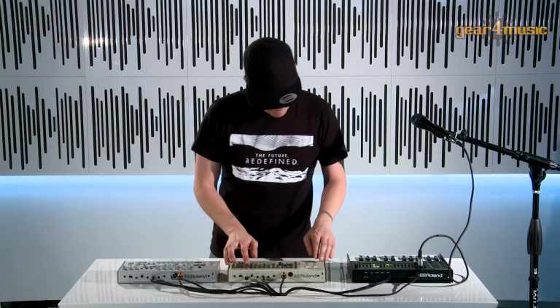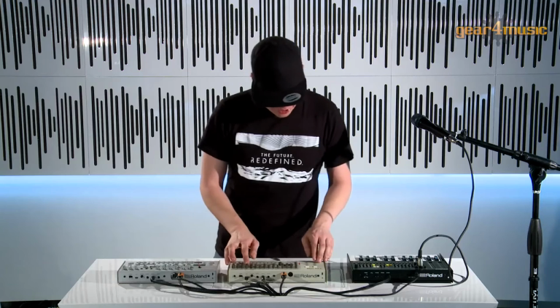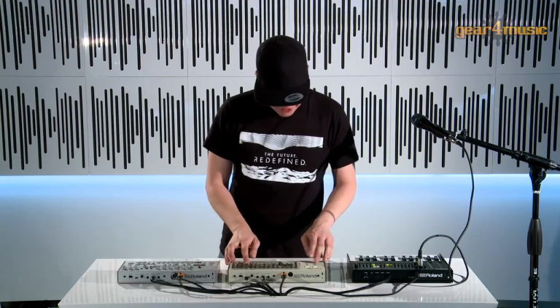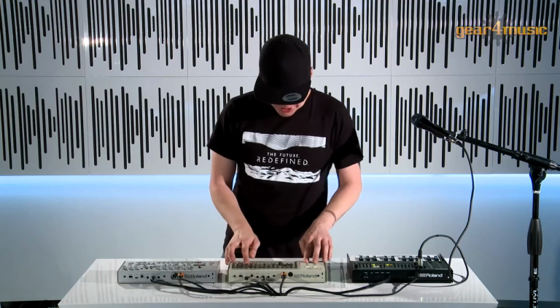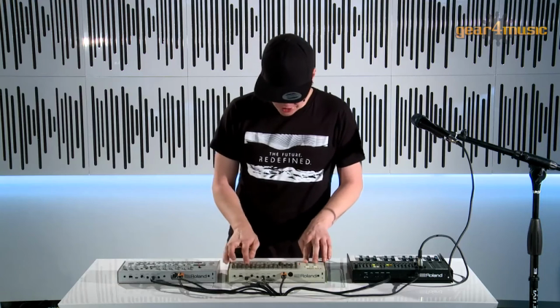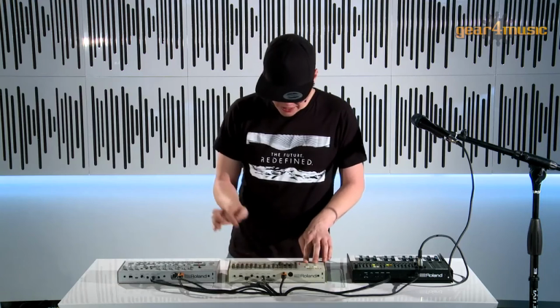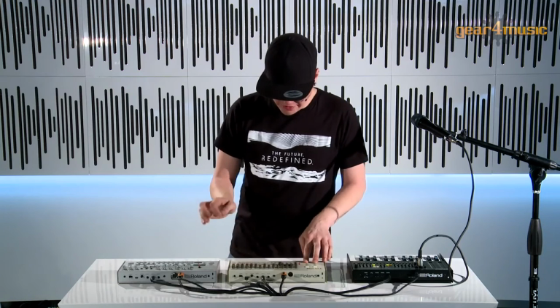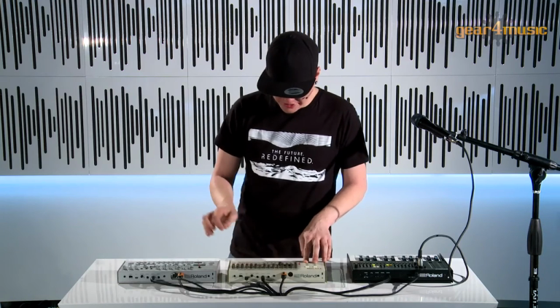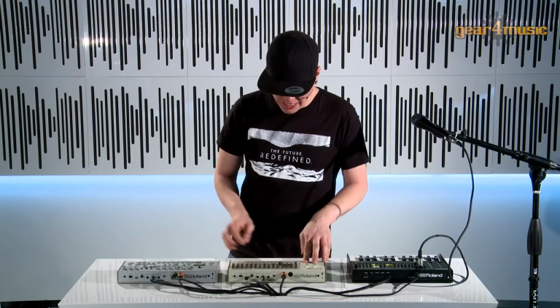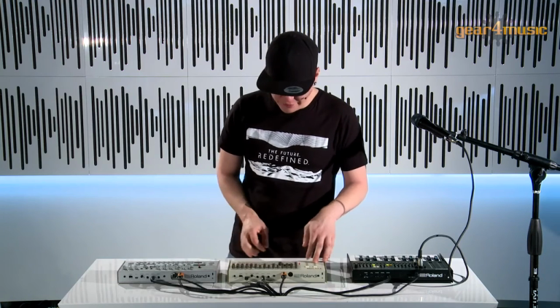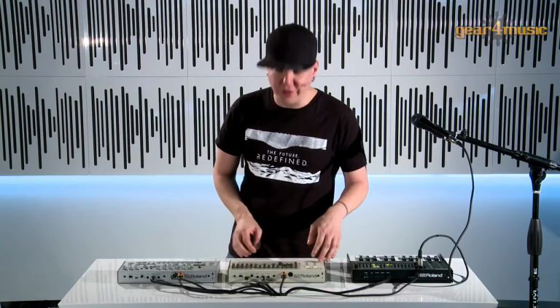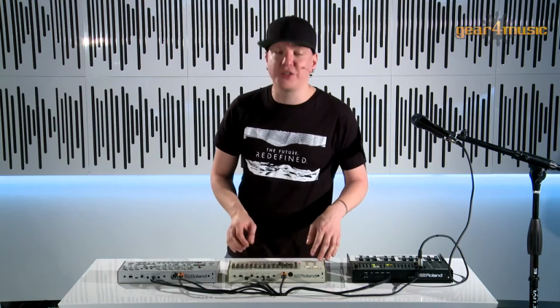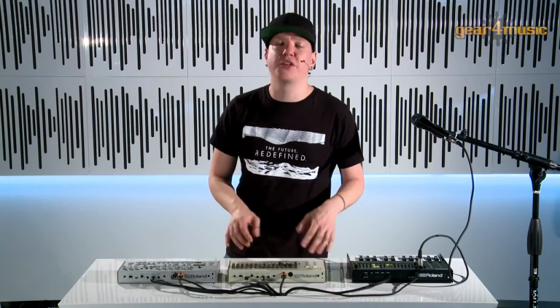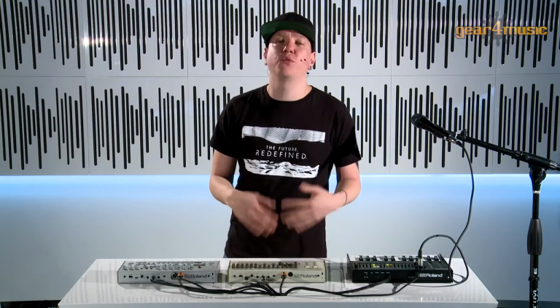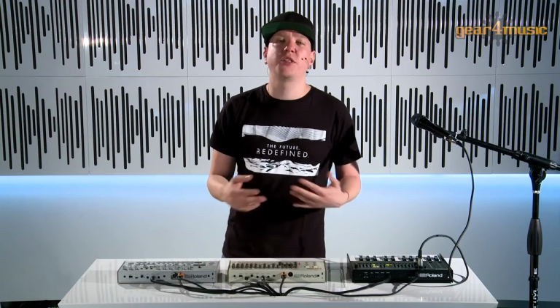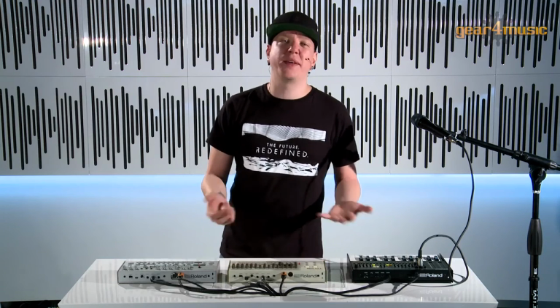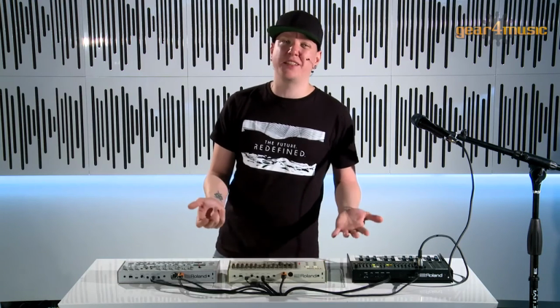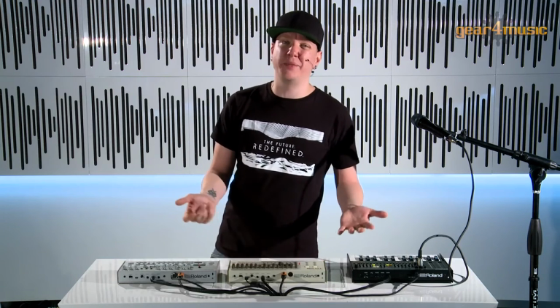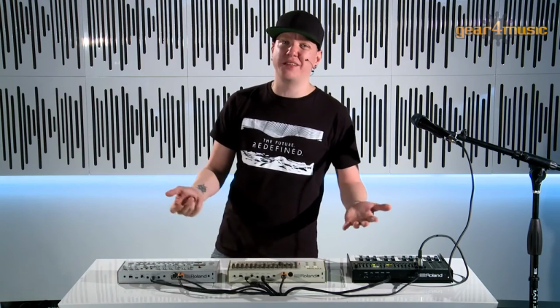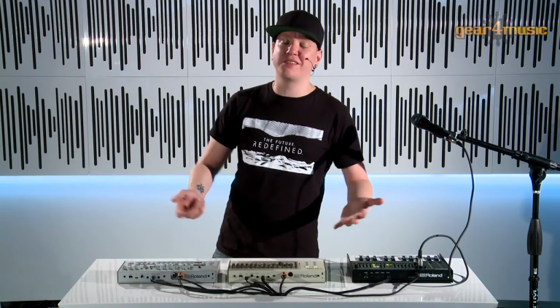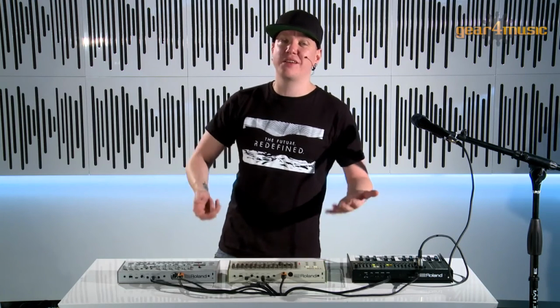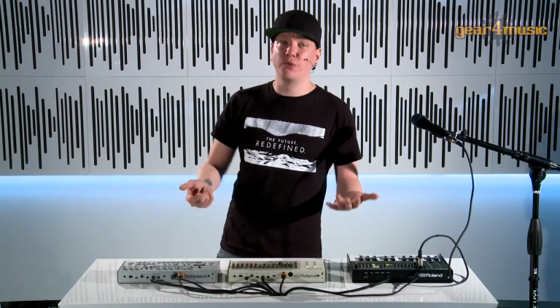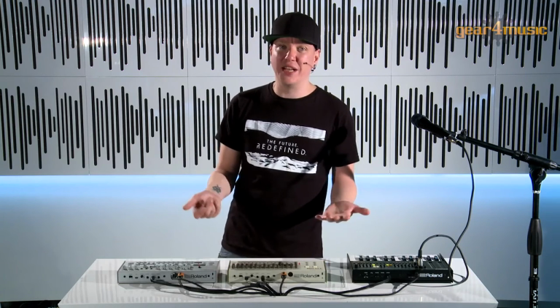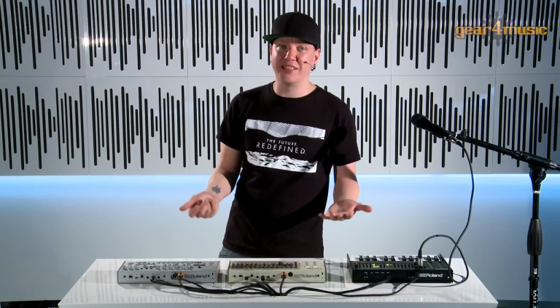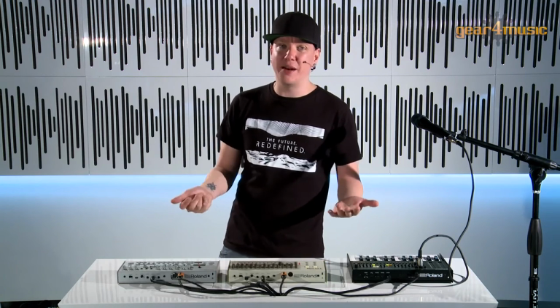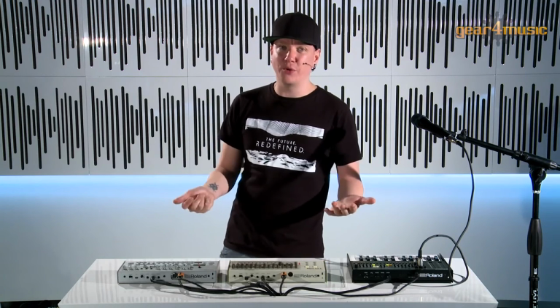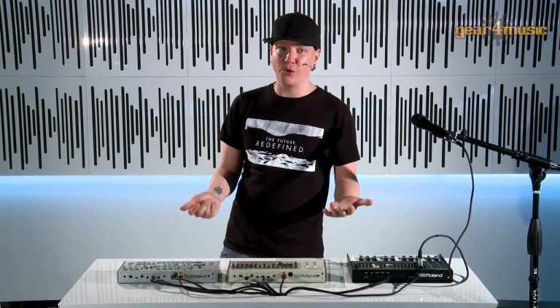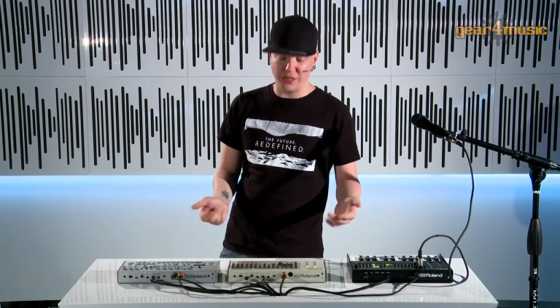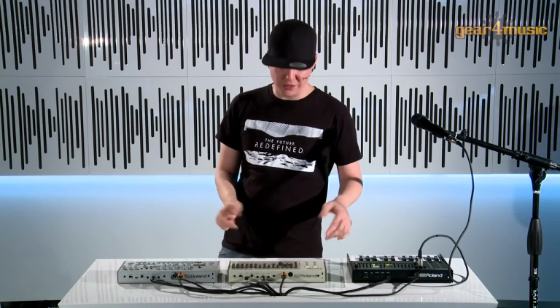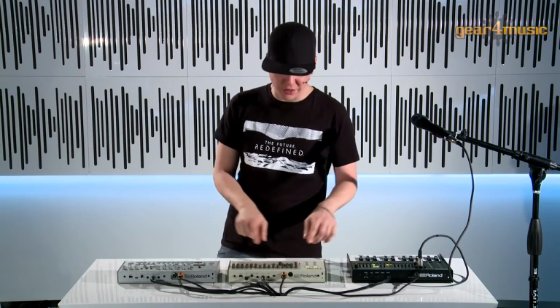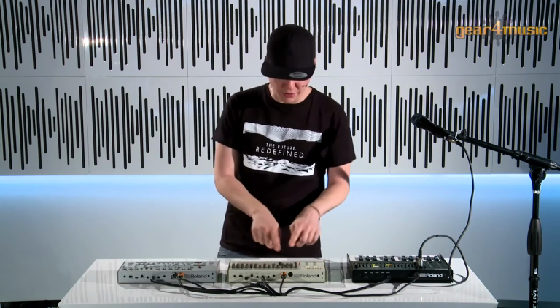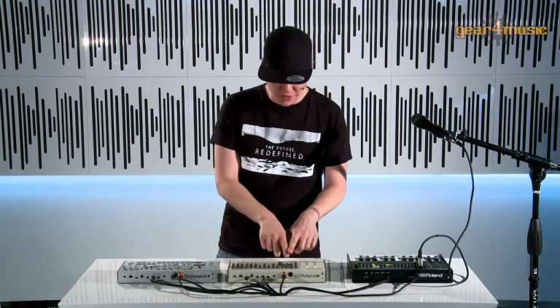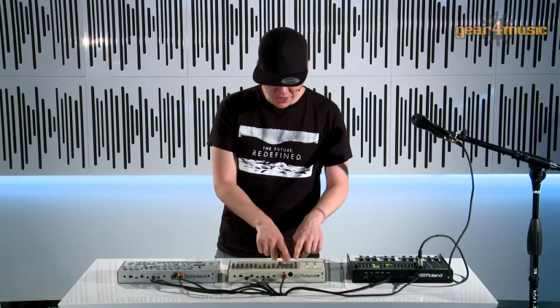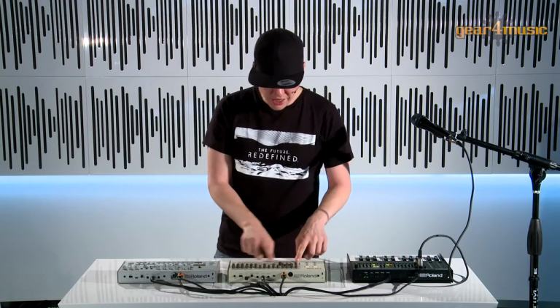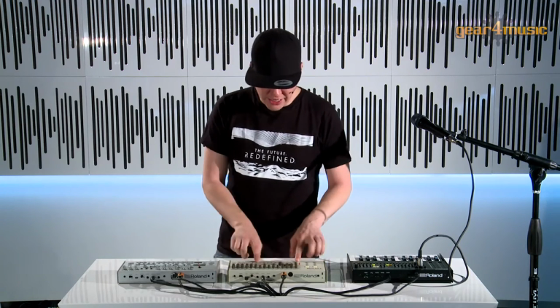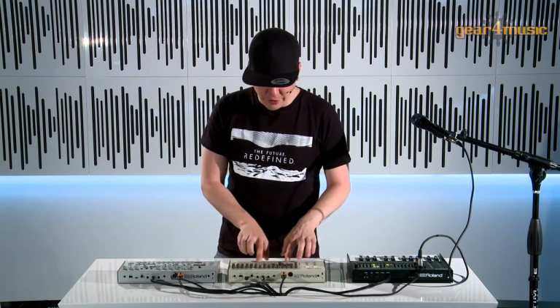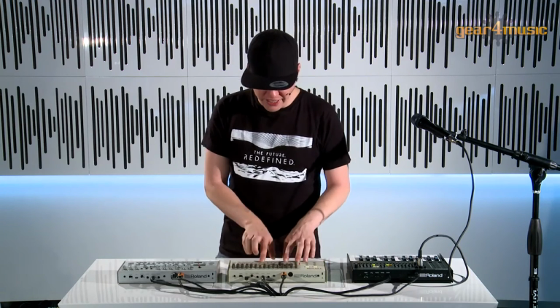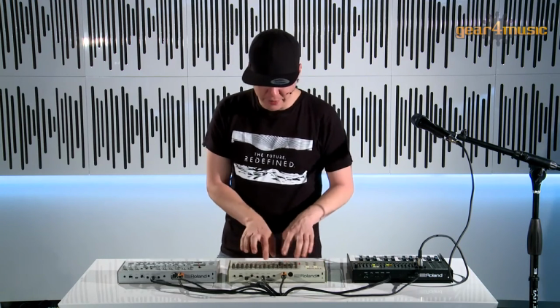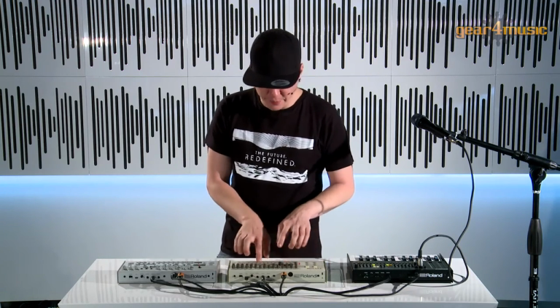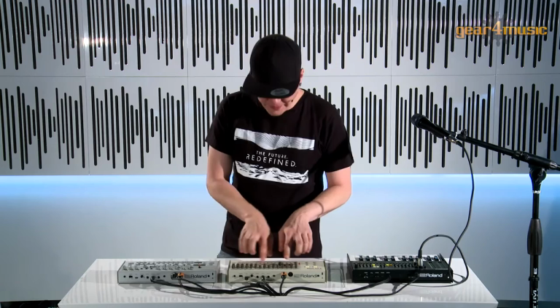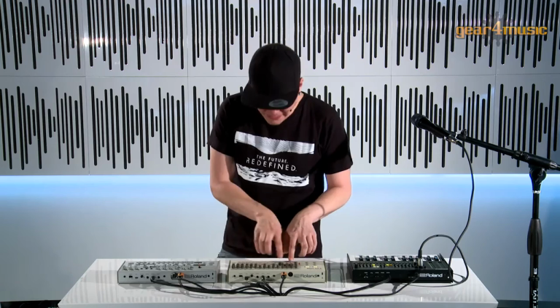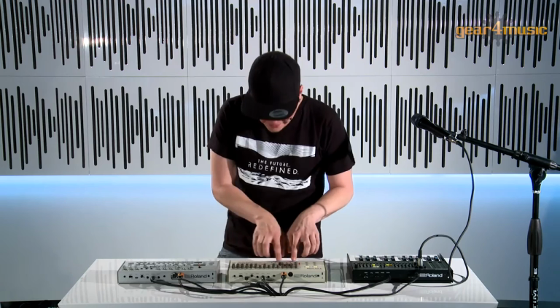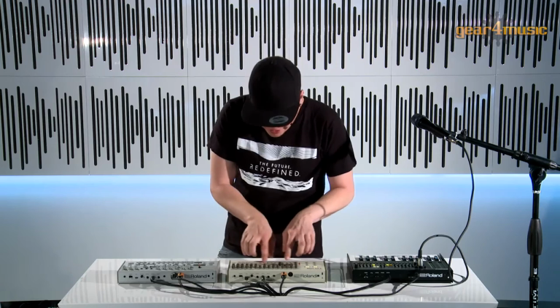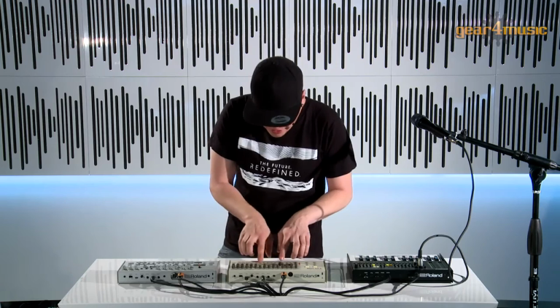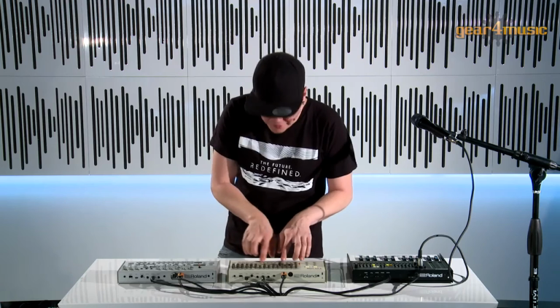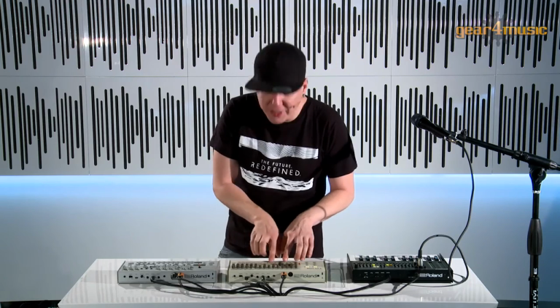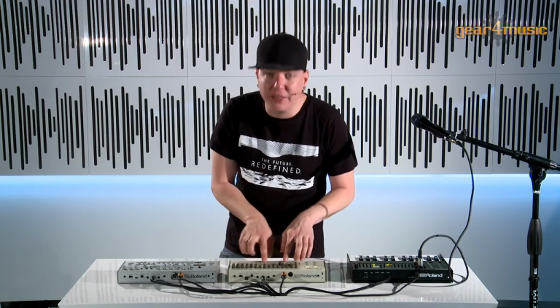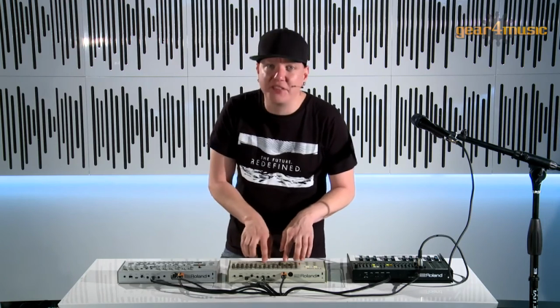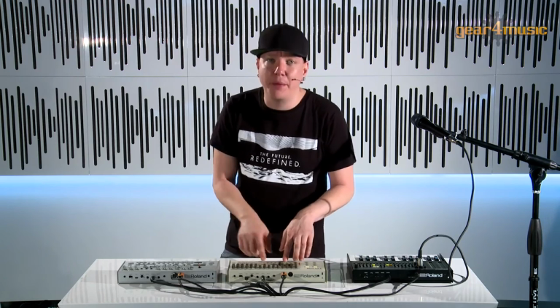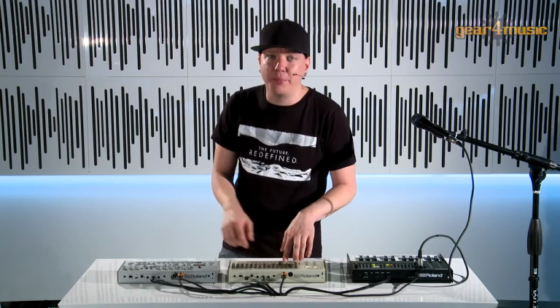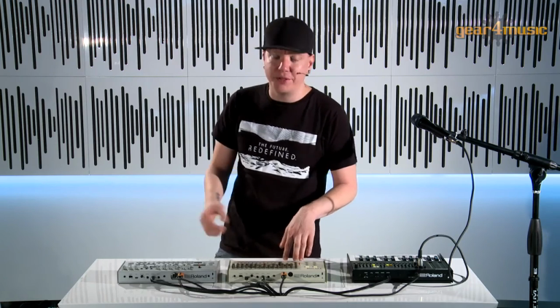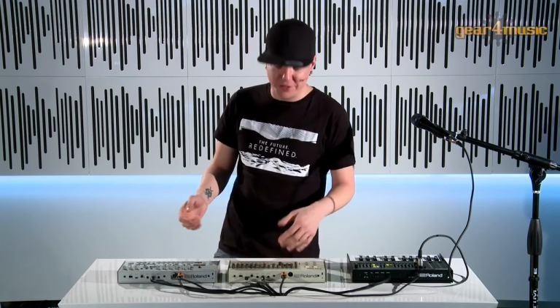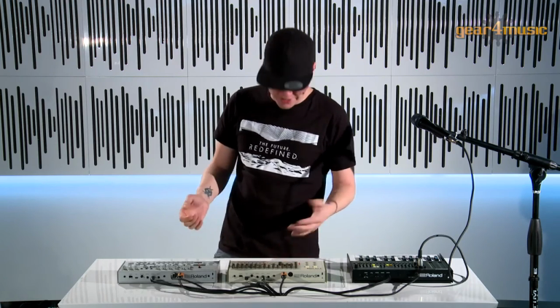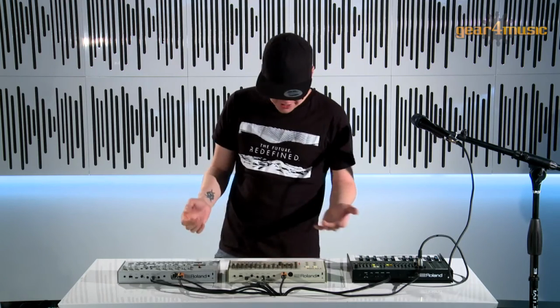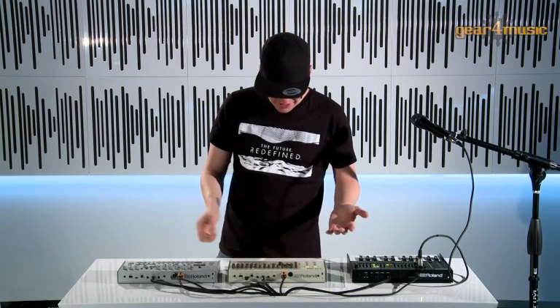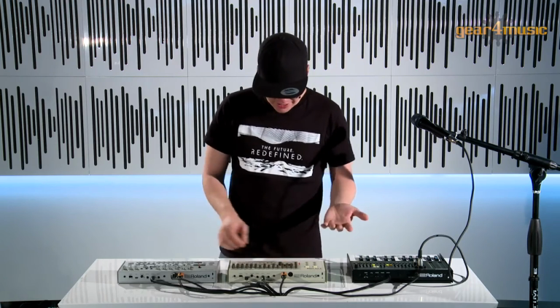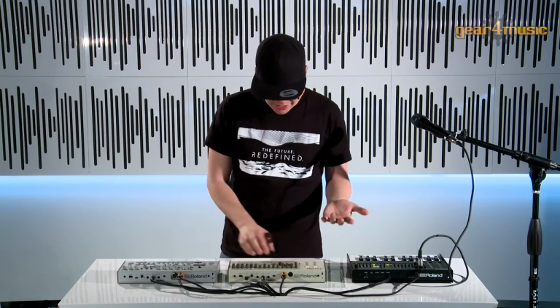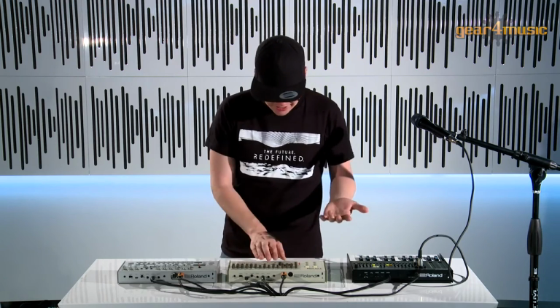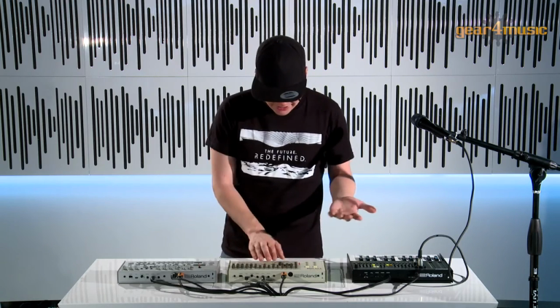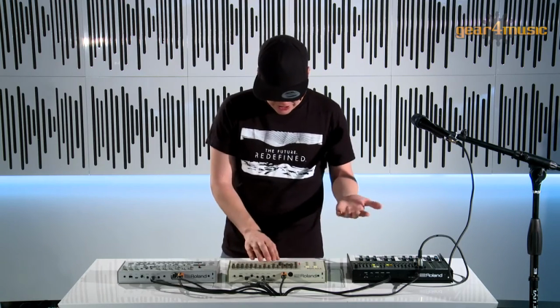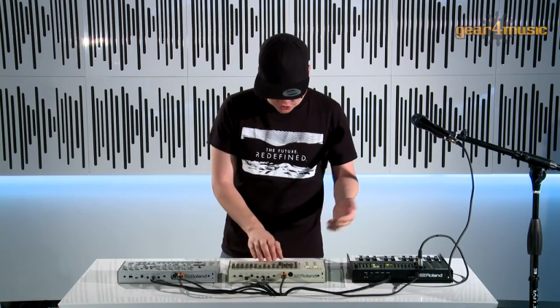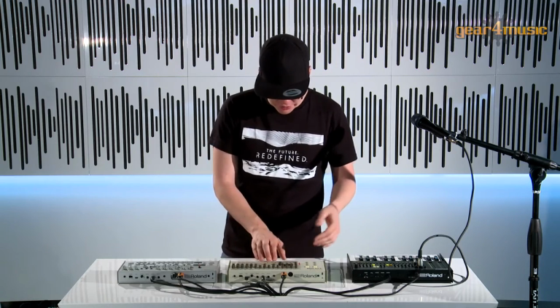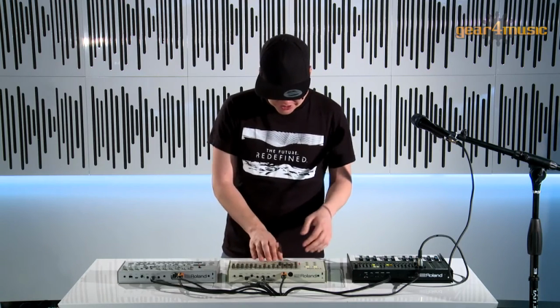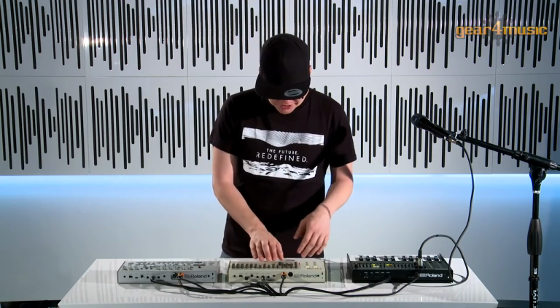We also have a tap function, which basically means real-time recording. Now I can play the little step buttons like a drum kit.